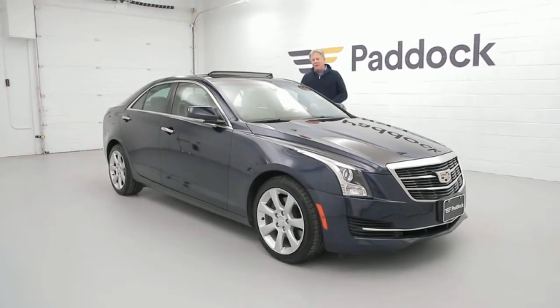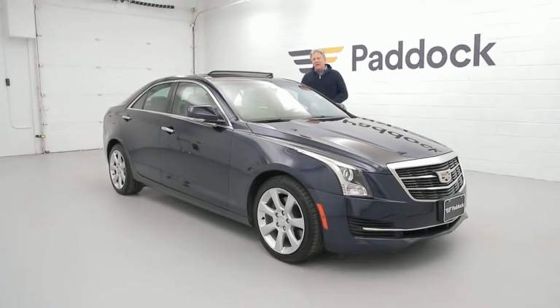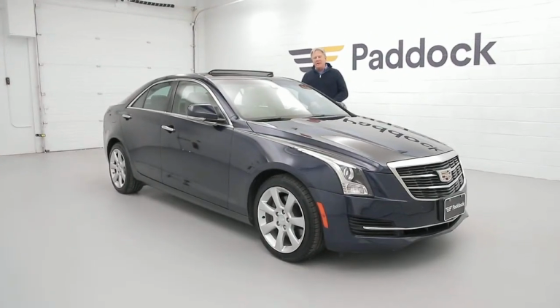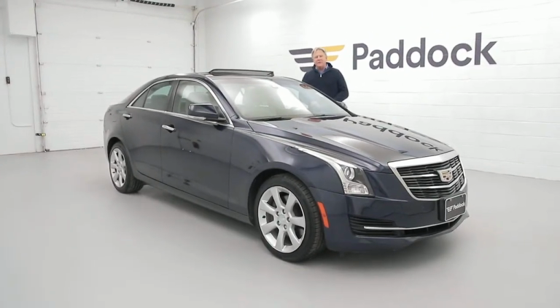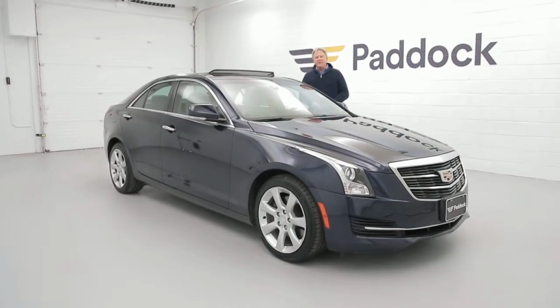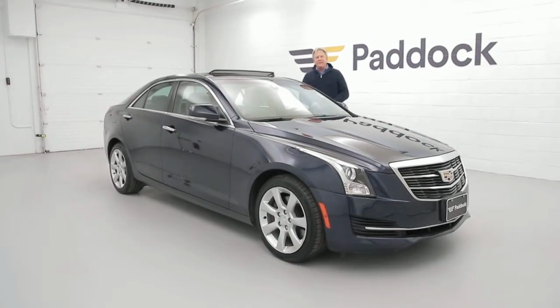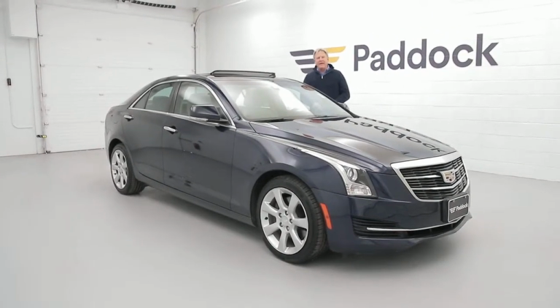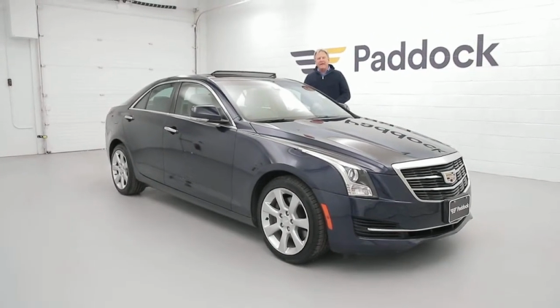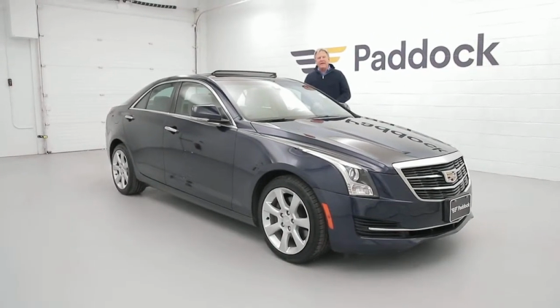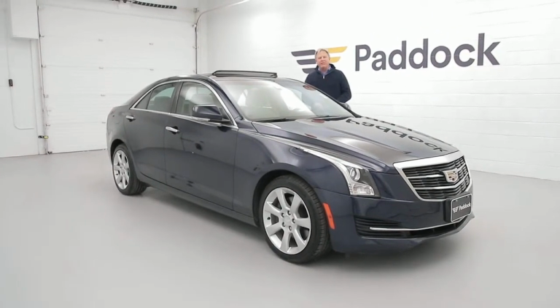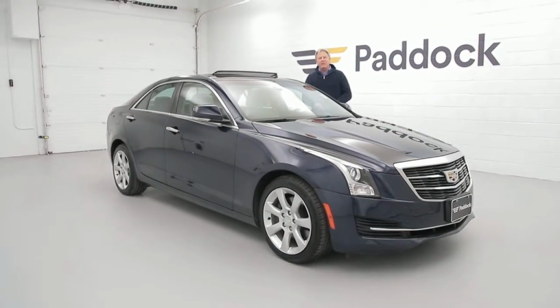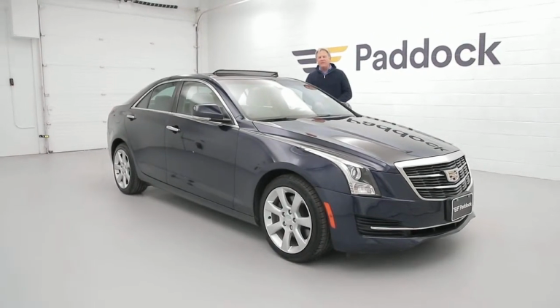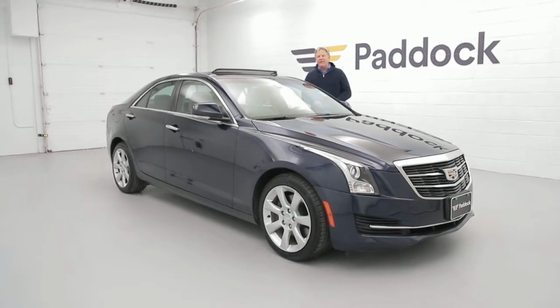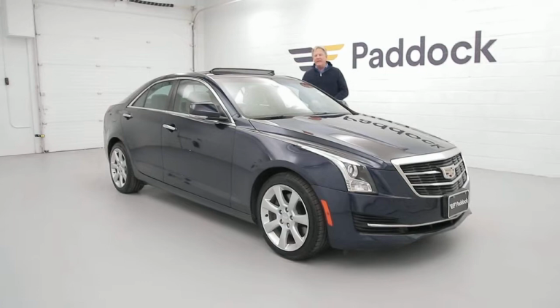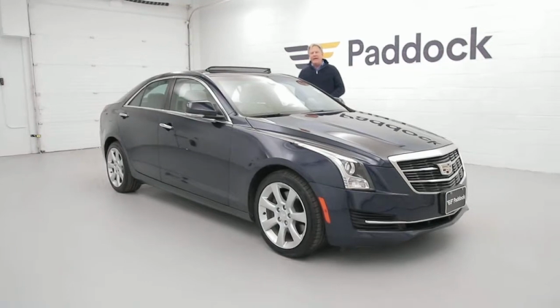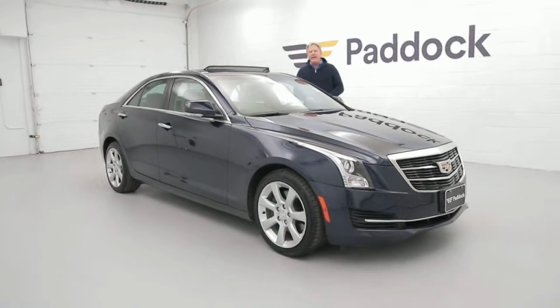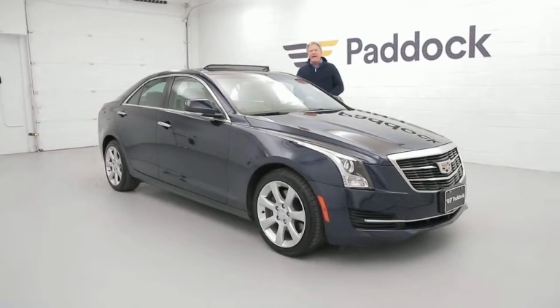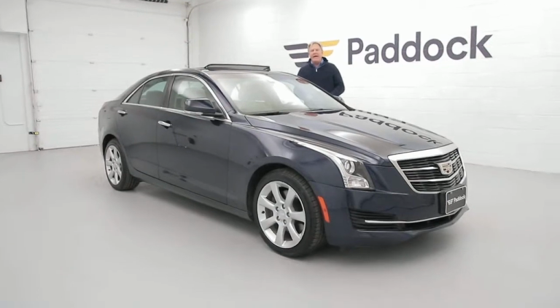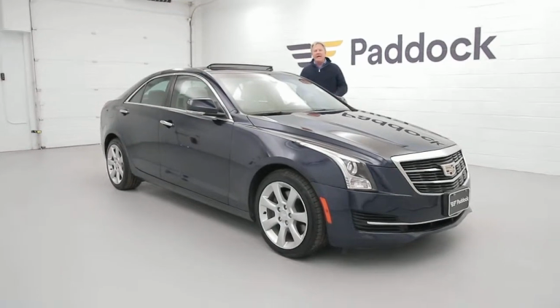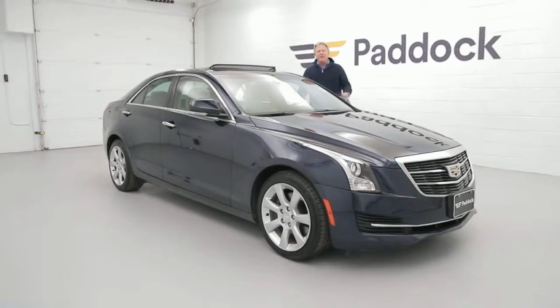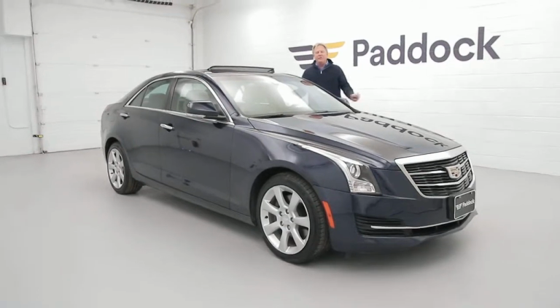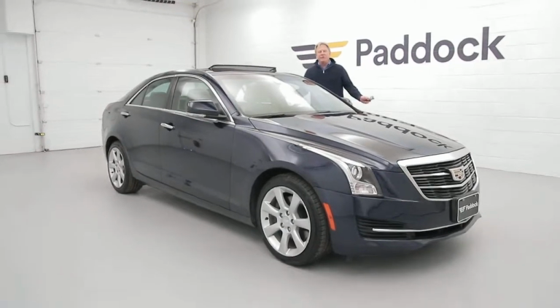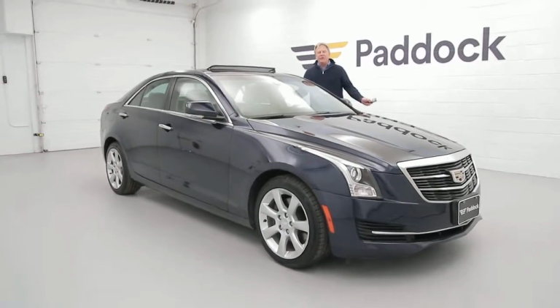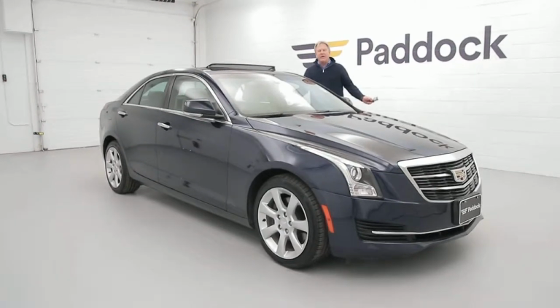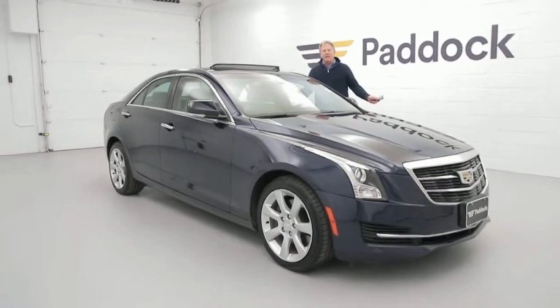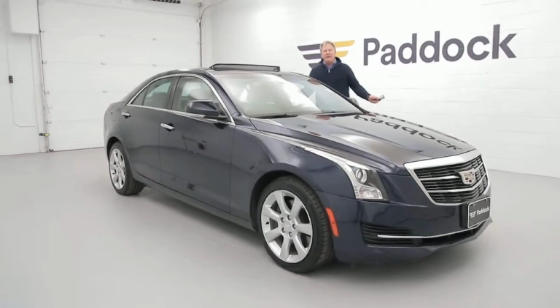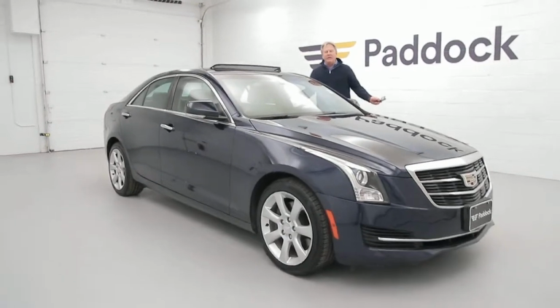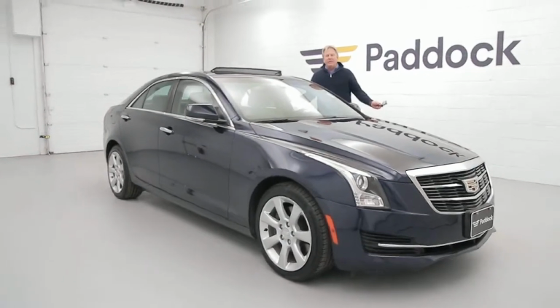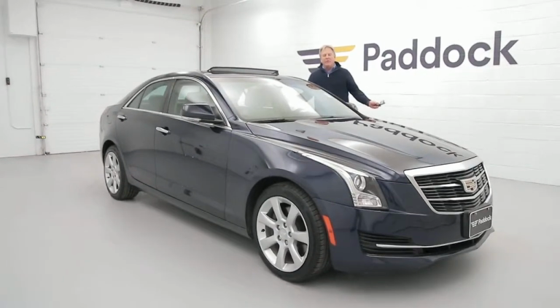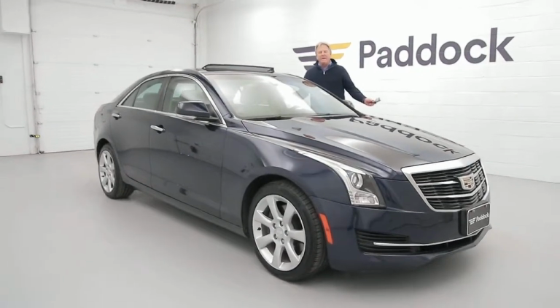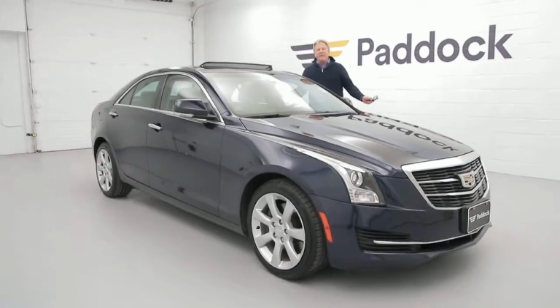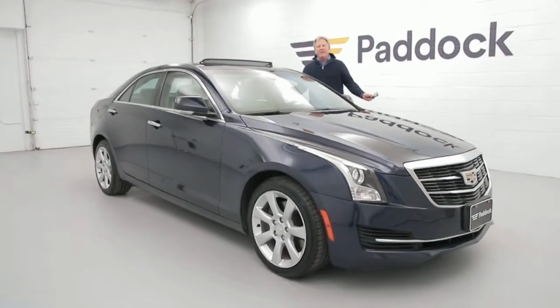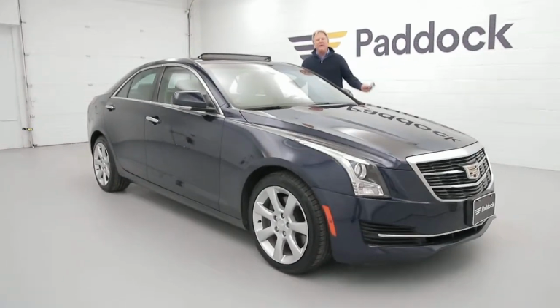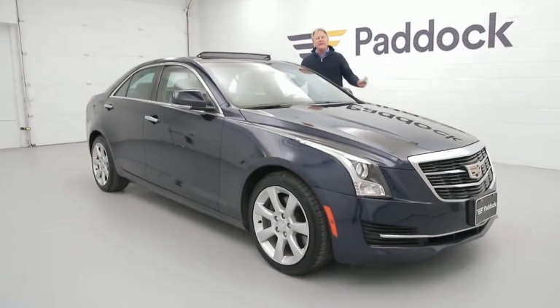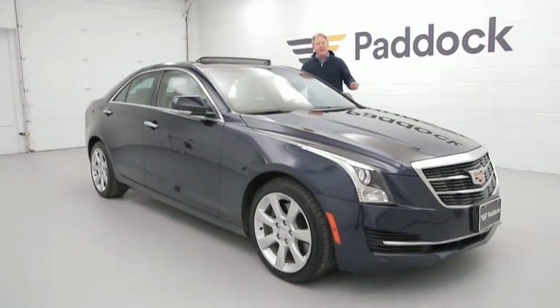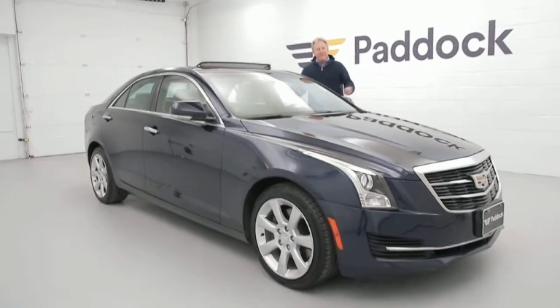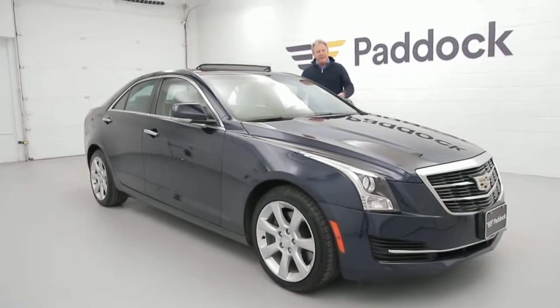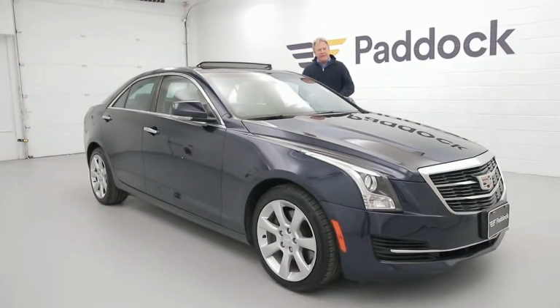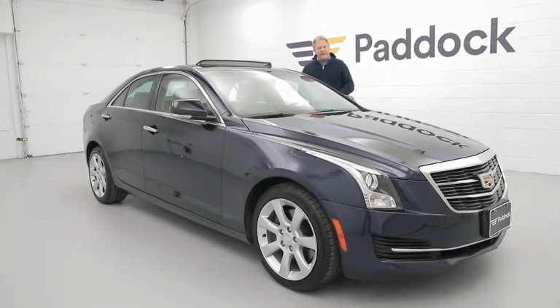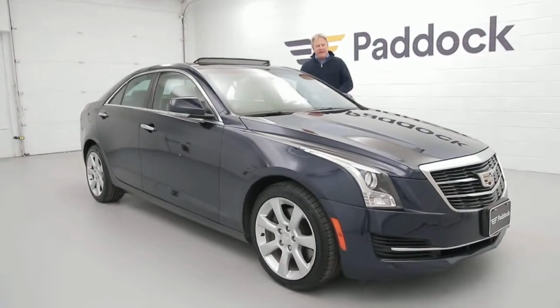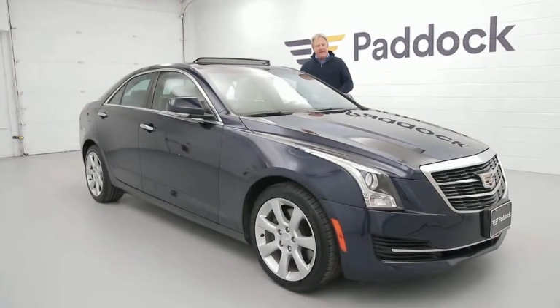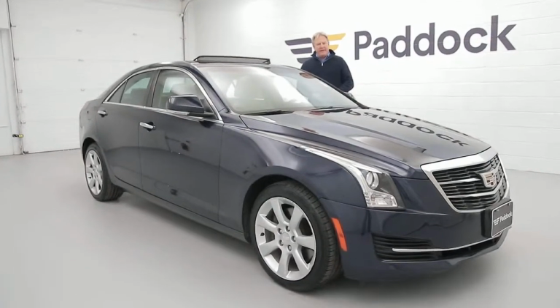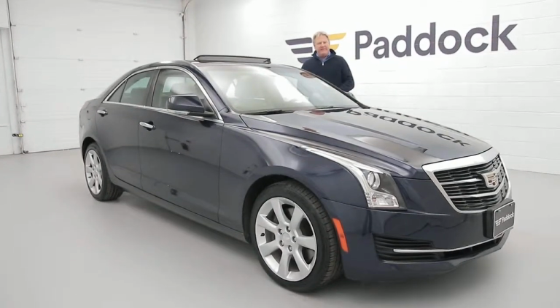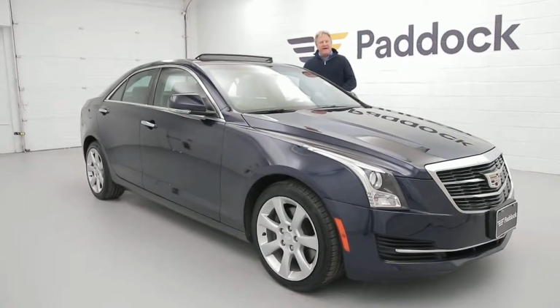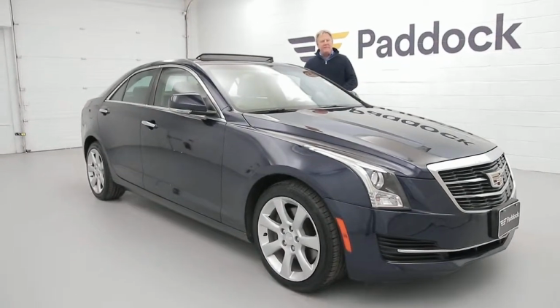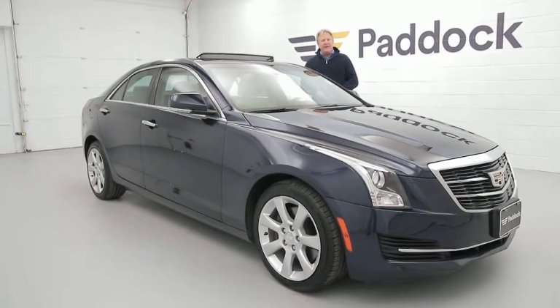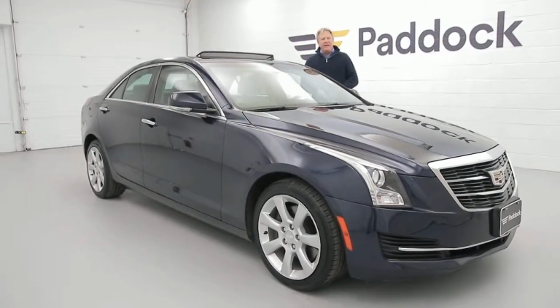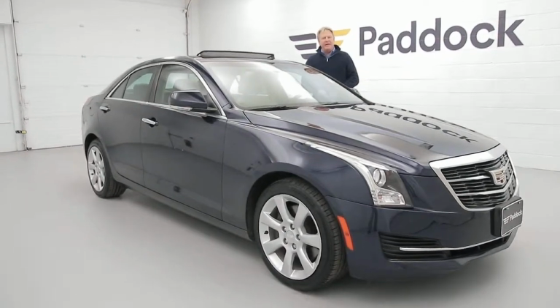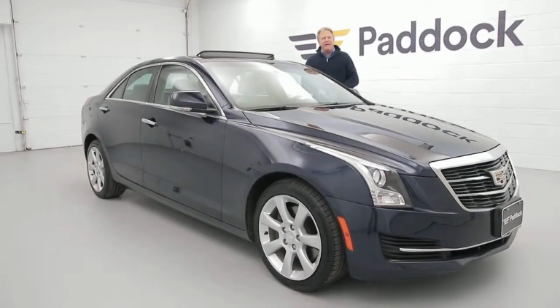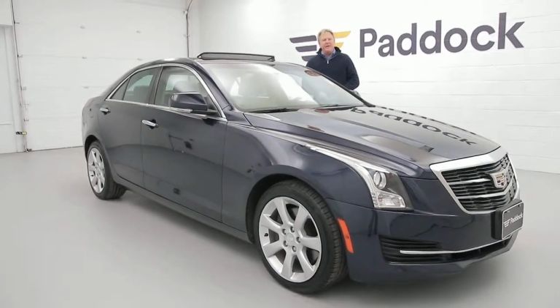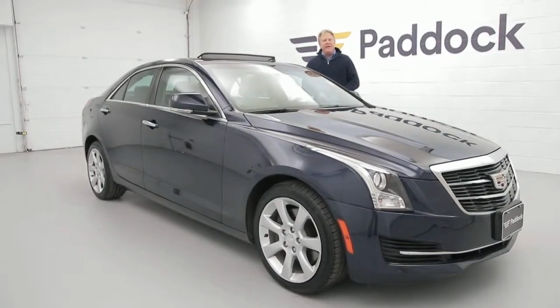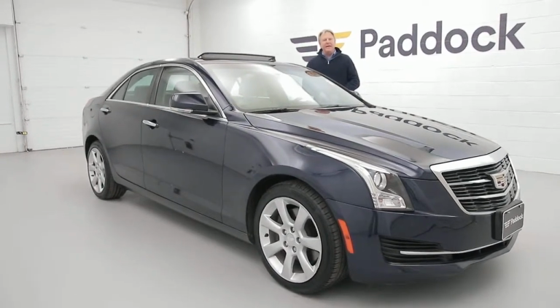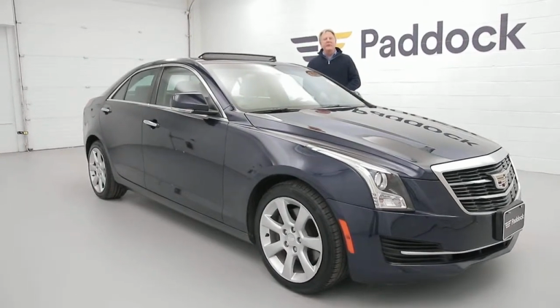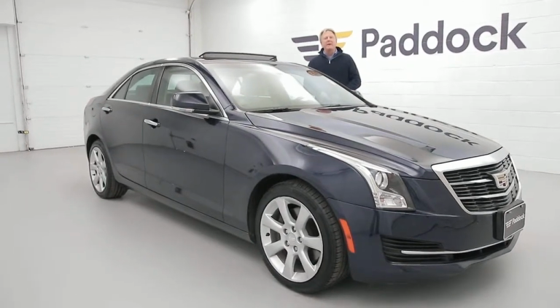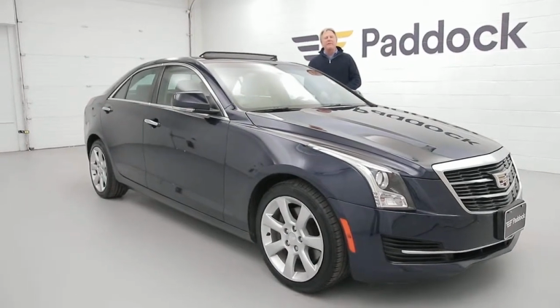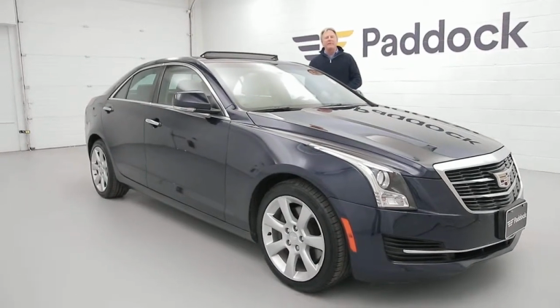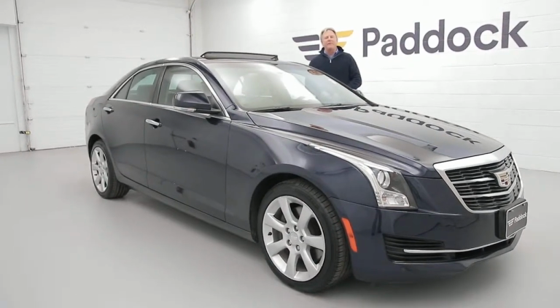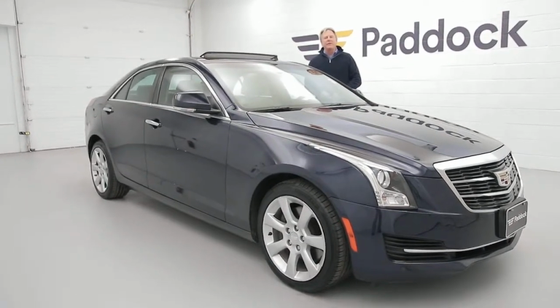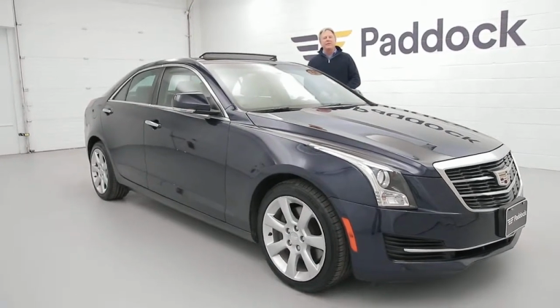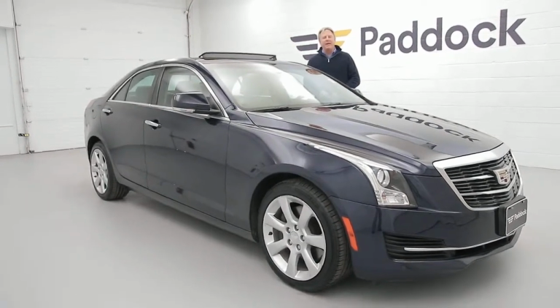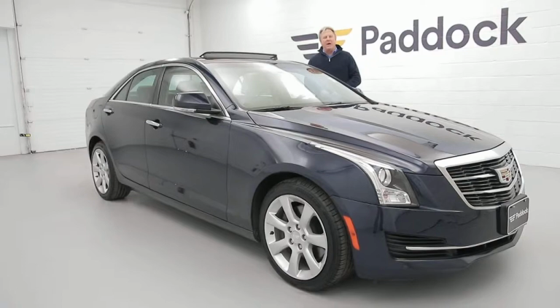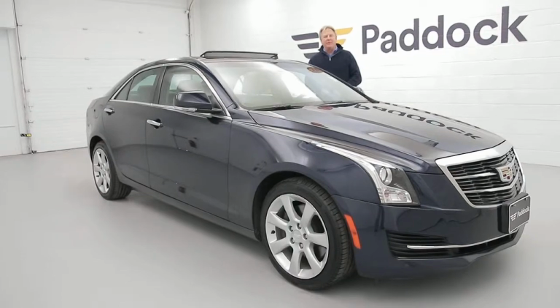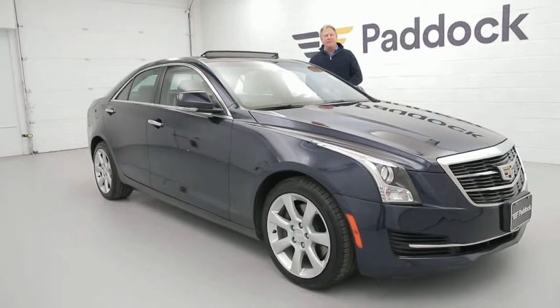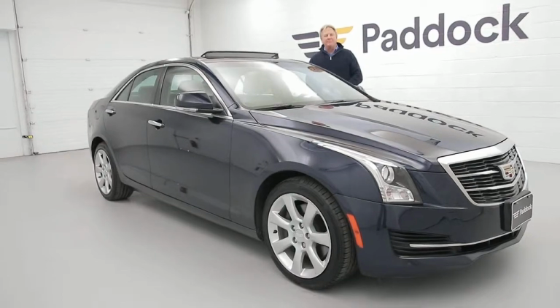Call us at Paddock Chevrolet, ask for Chuck, or better yet, come in. And if I'm not here, any one of my friends can help you.